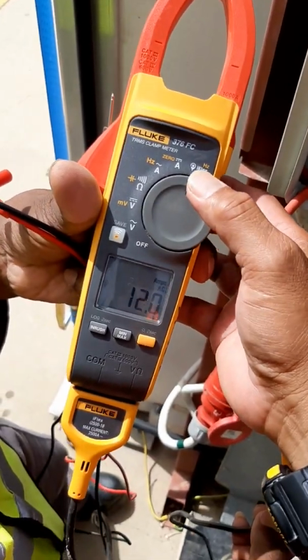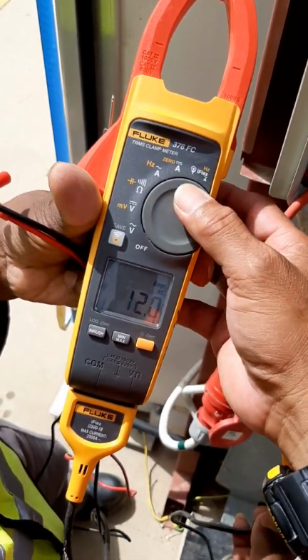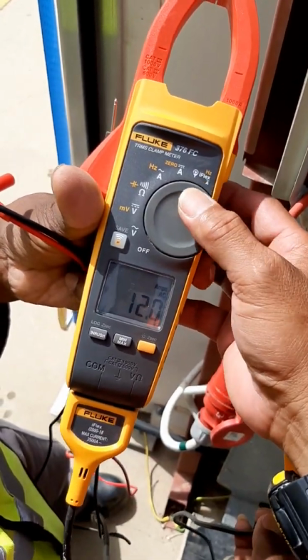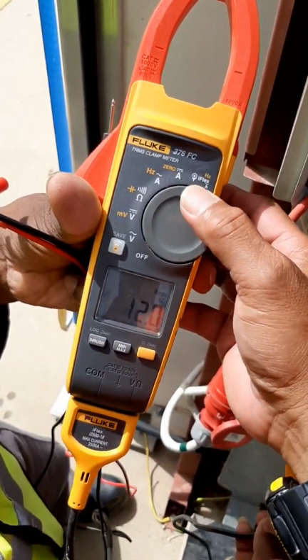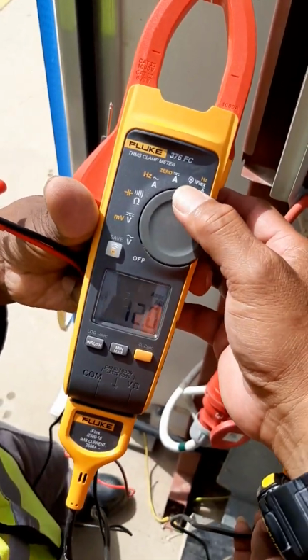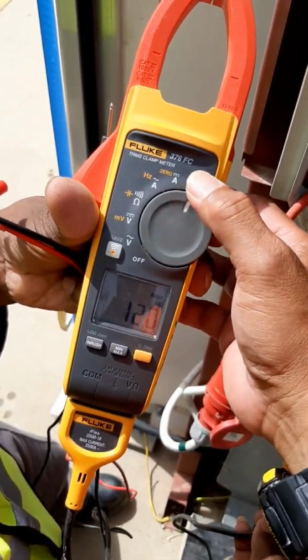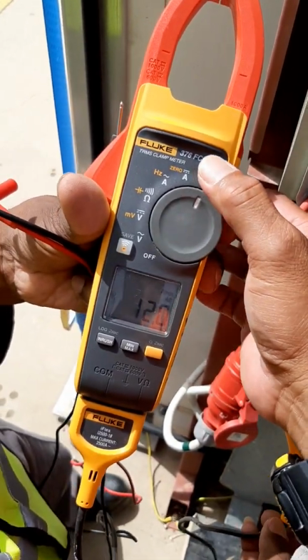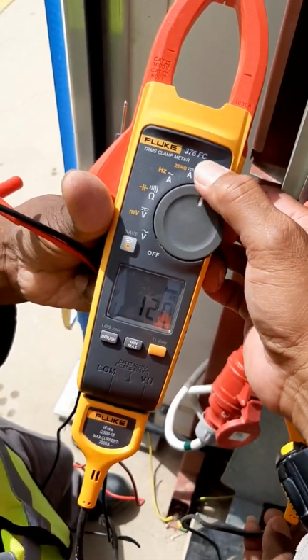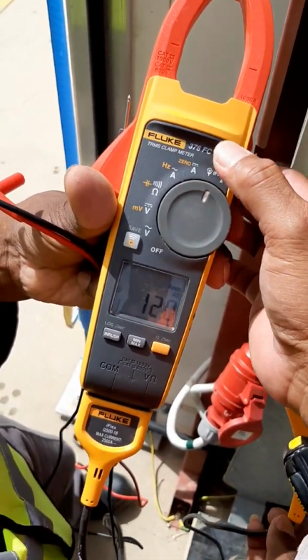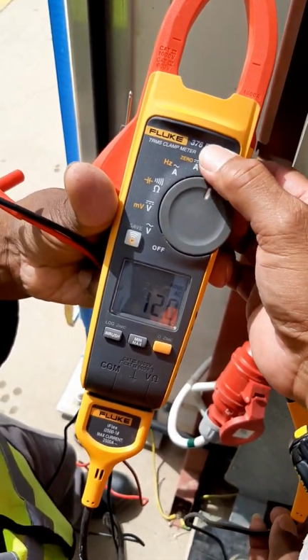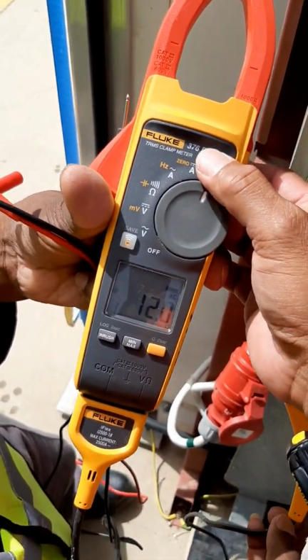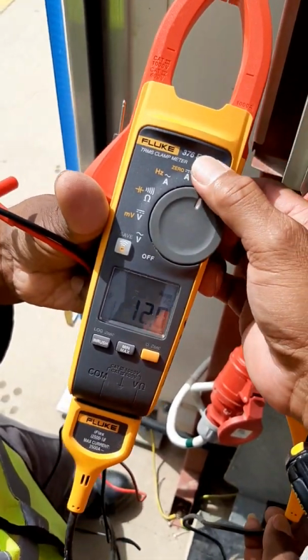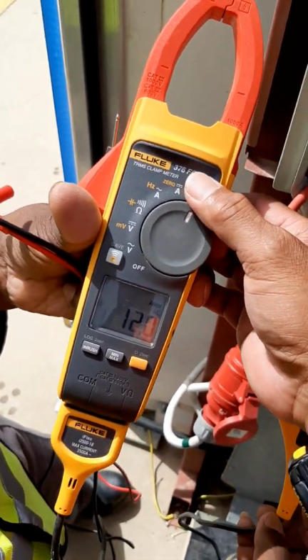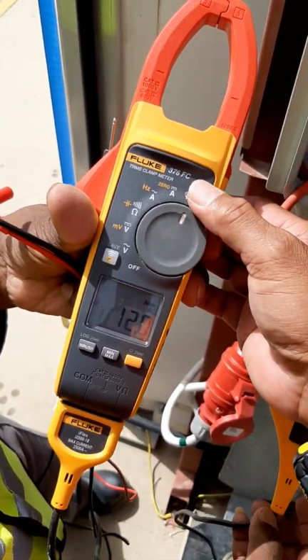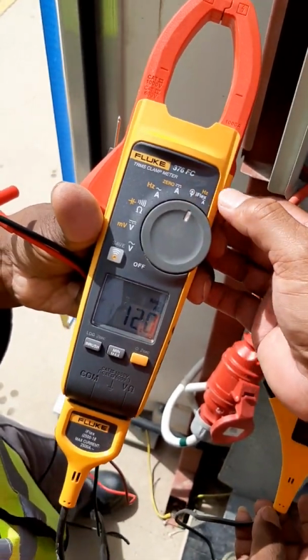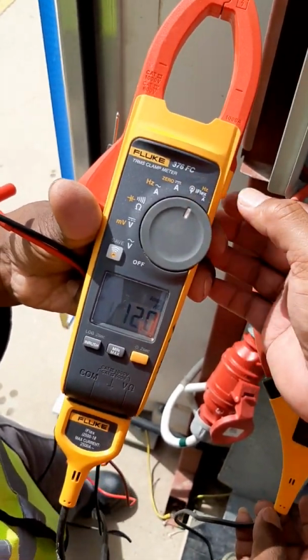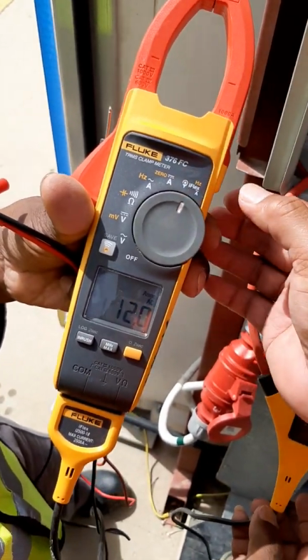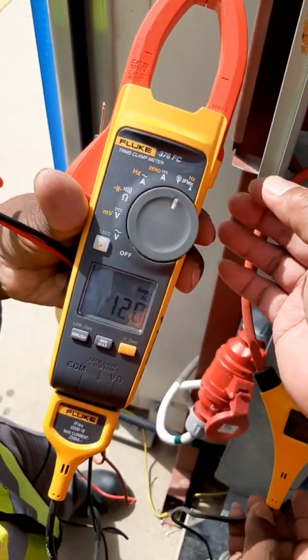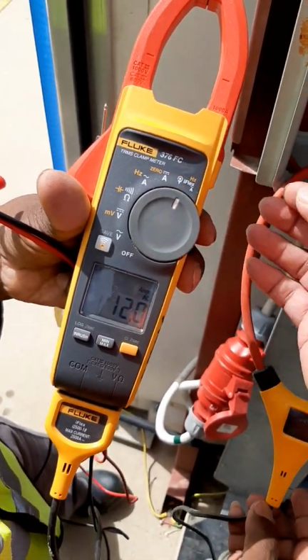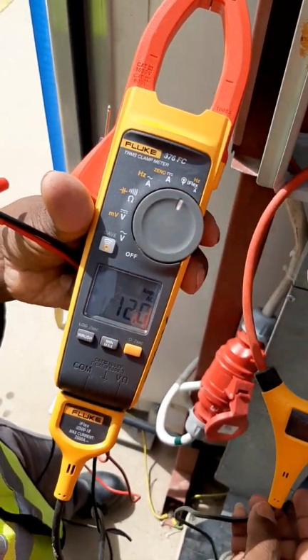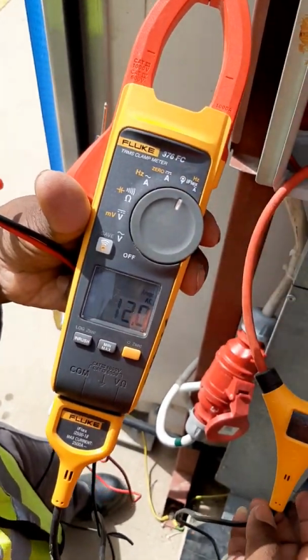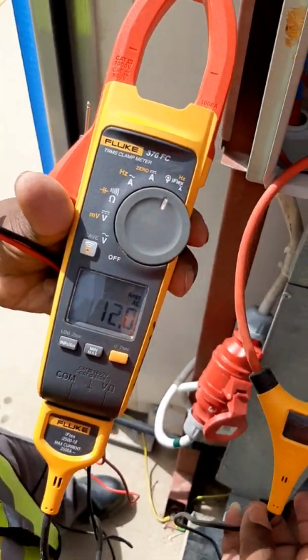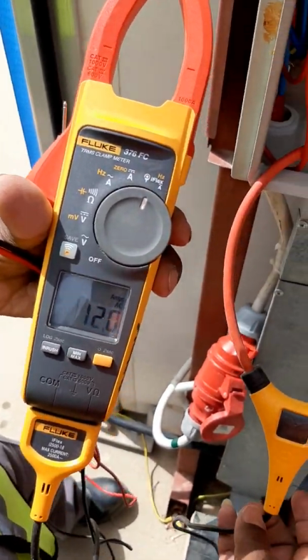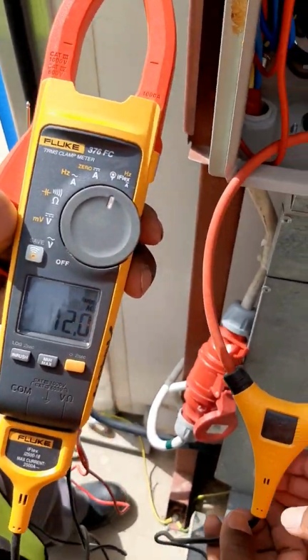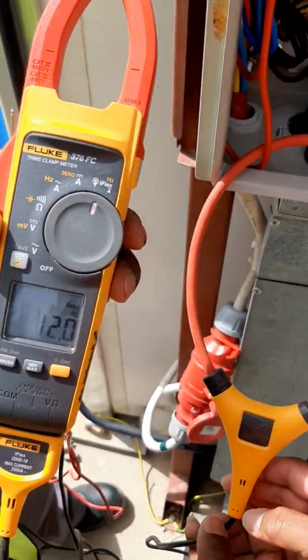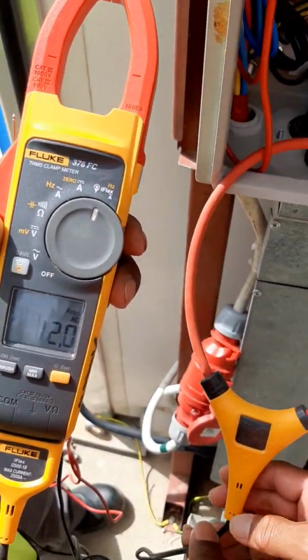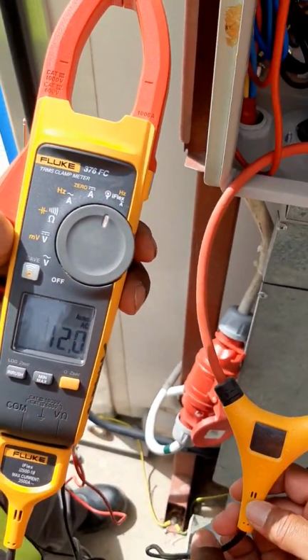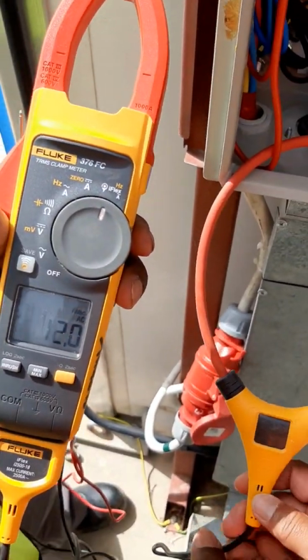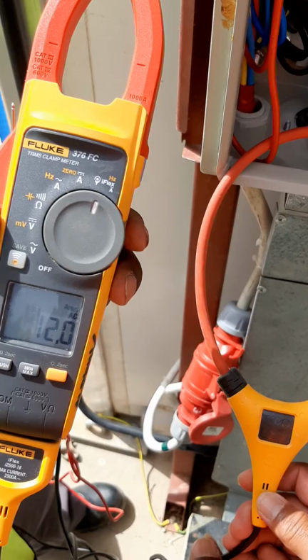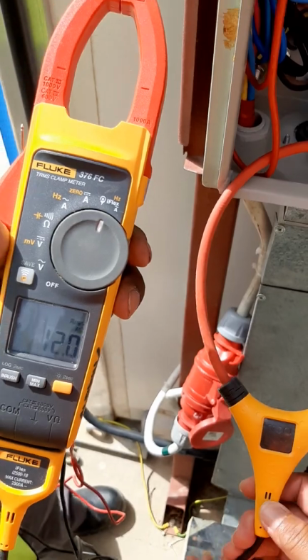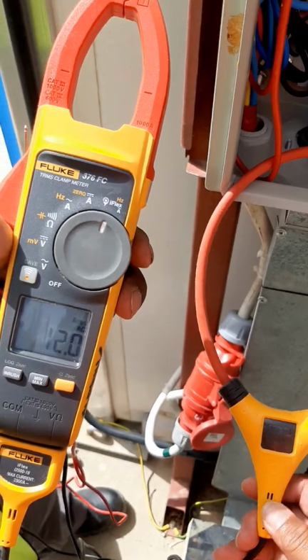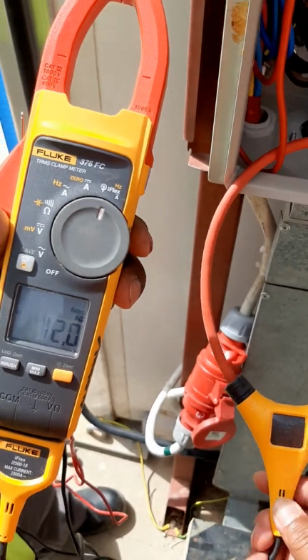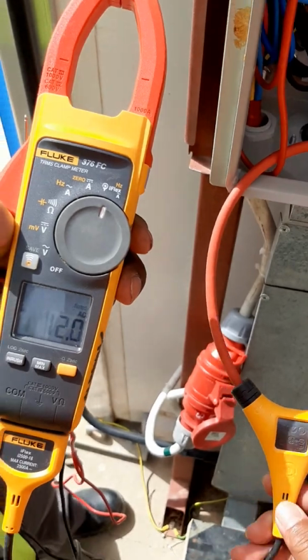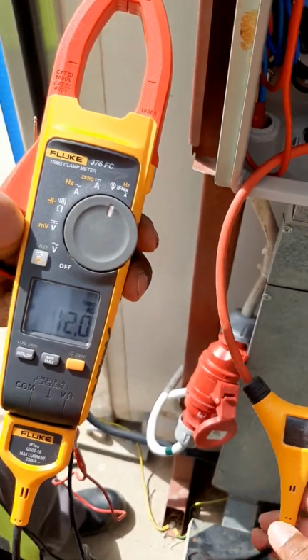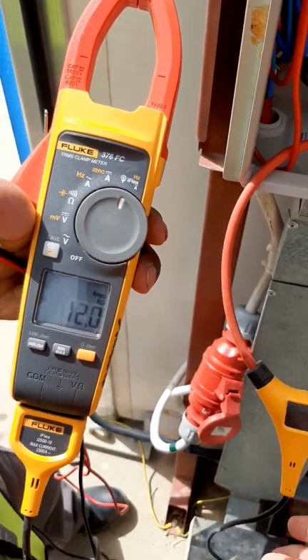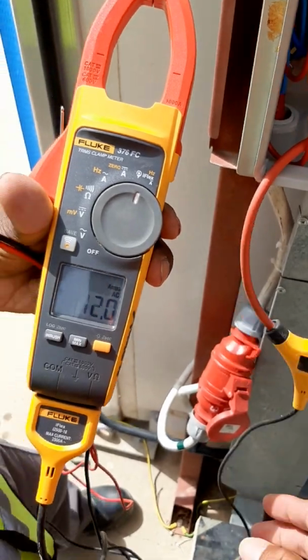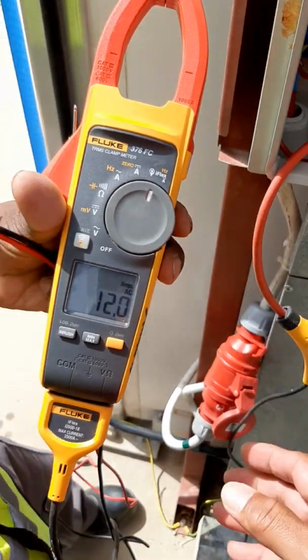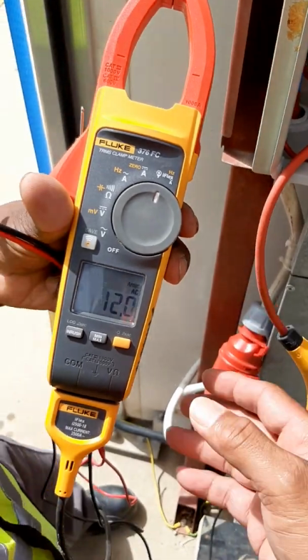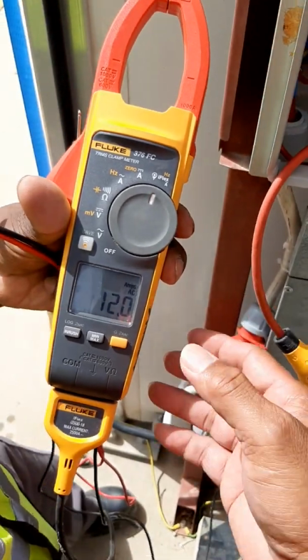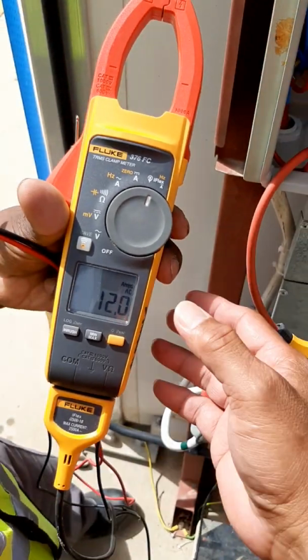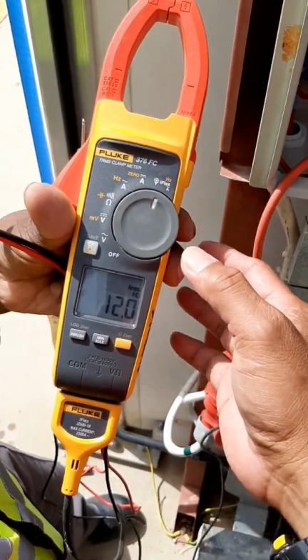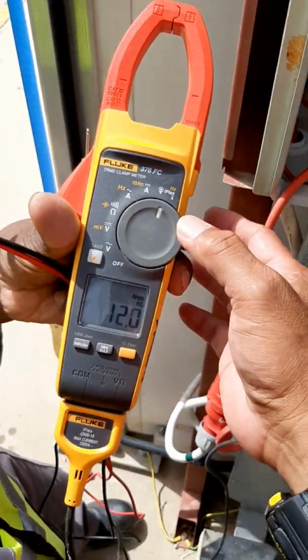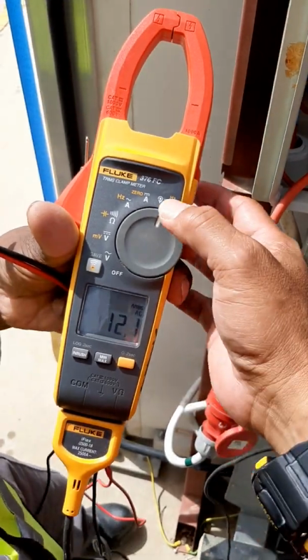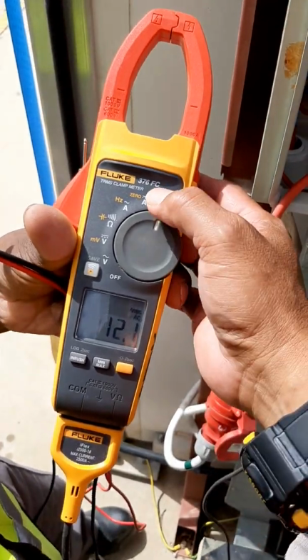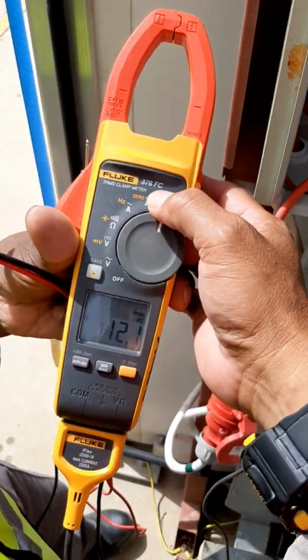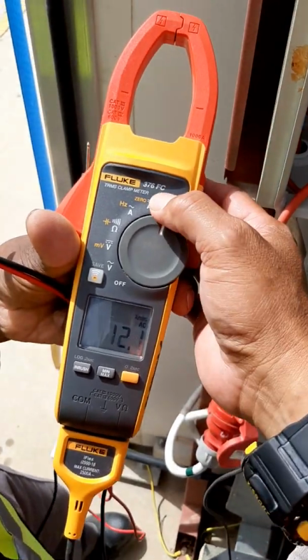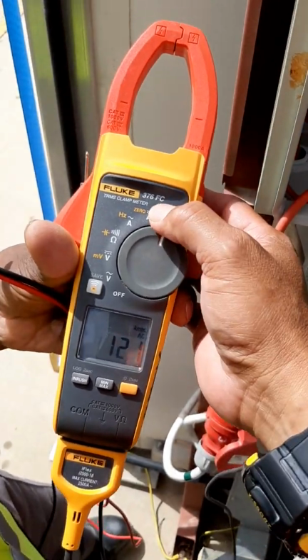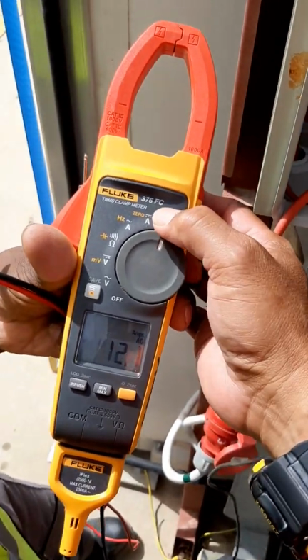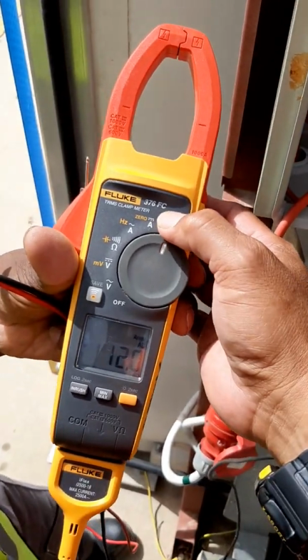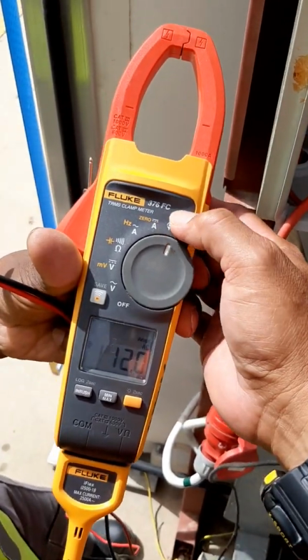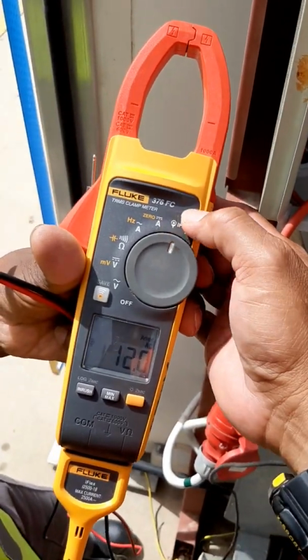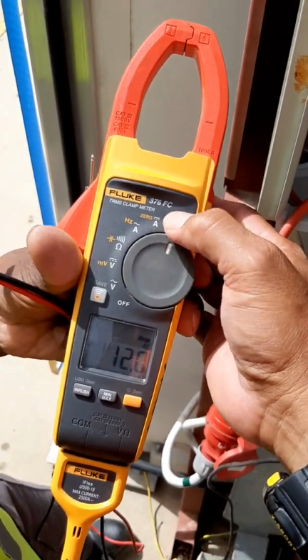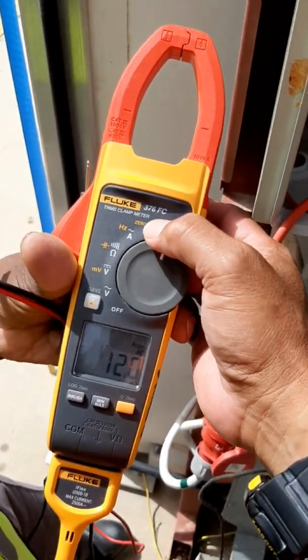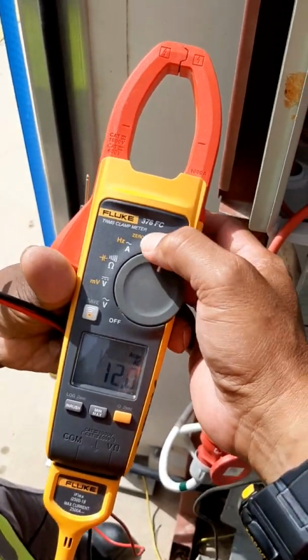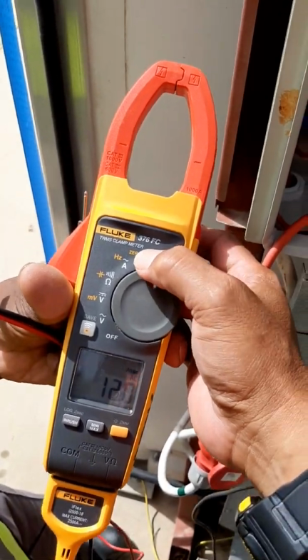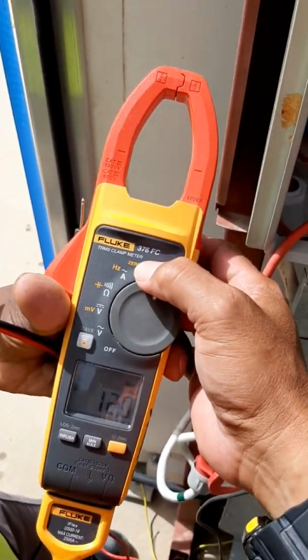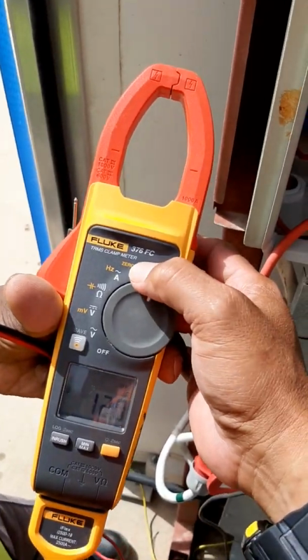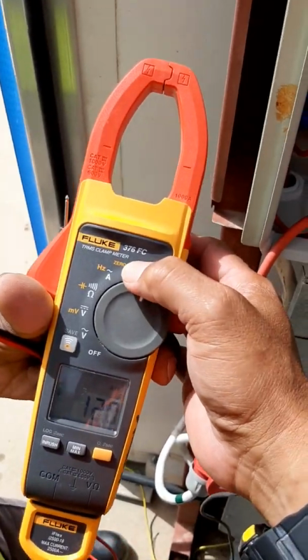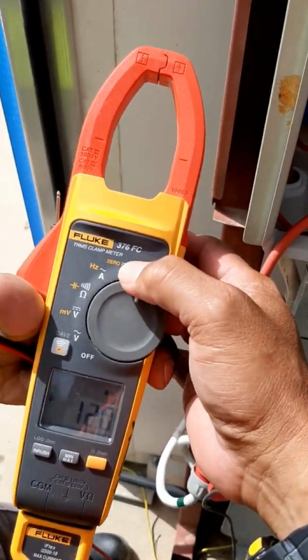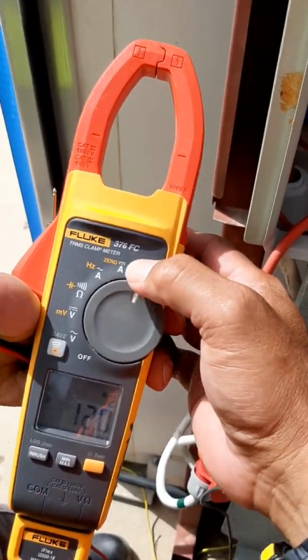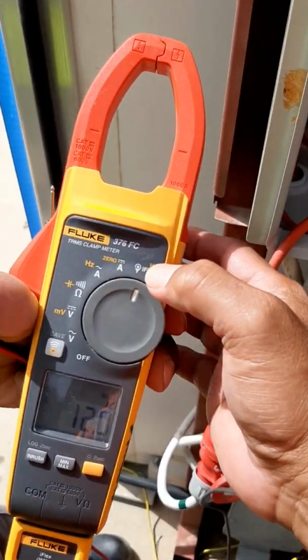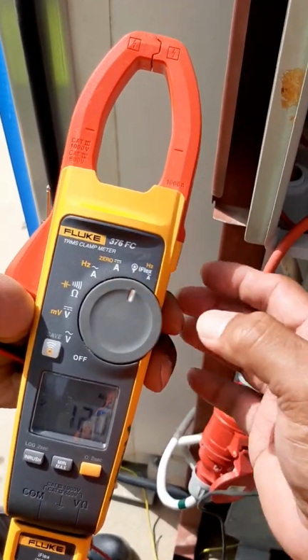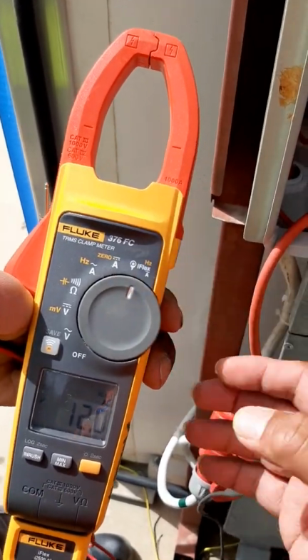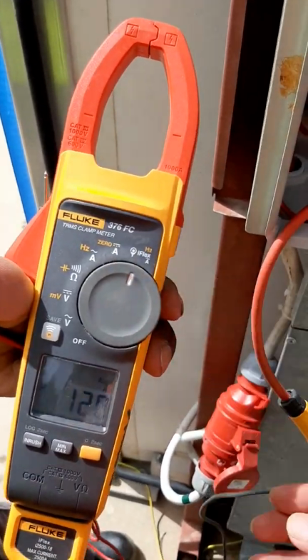These are additional features for the Fluke 376 FC clamp meter.